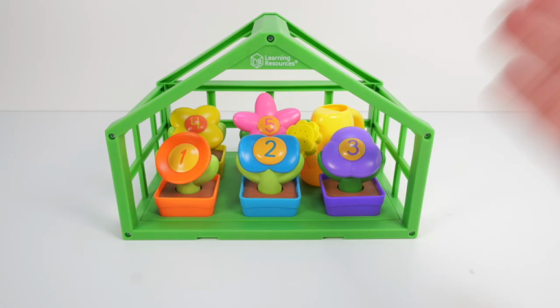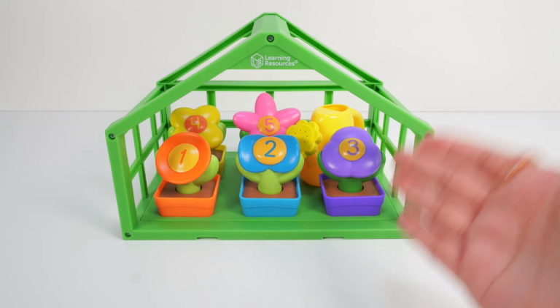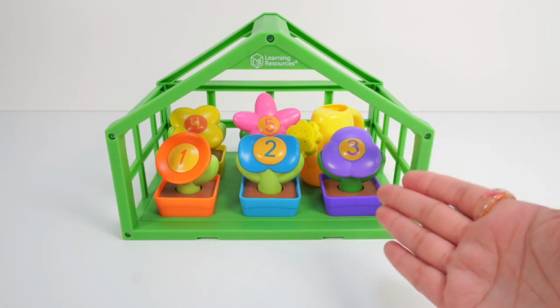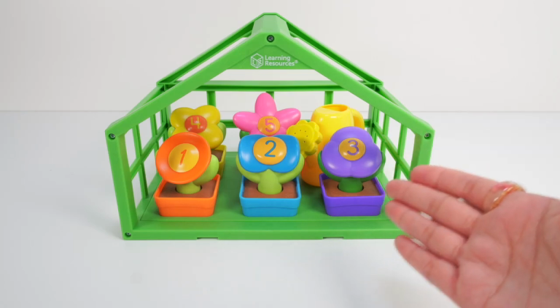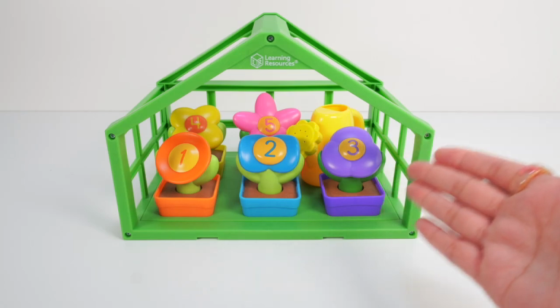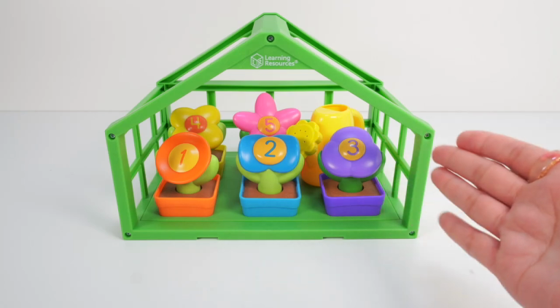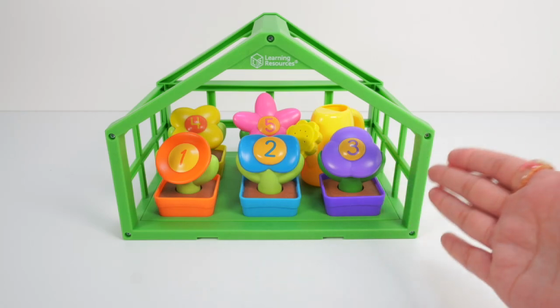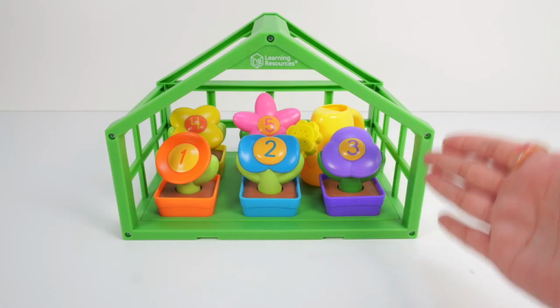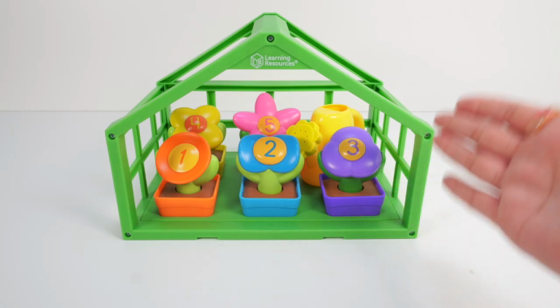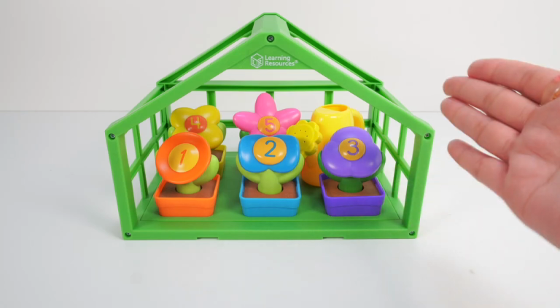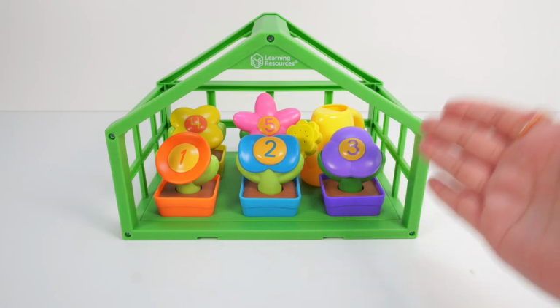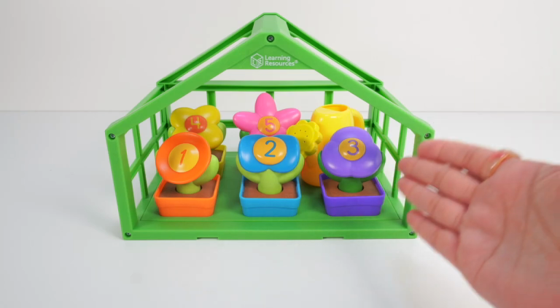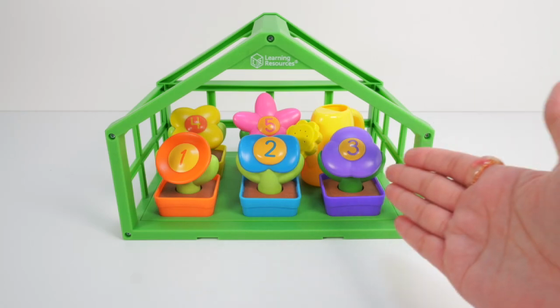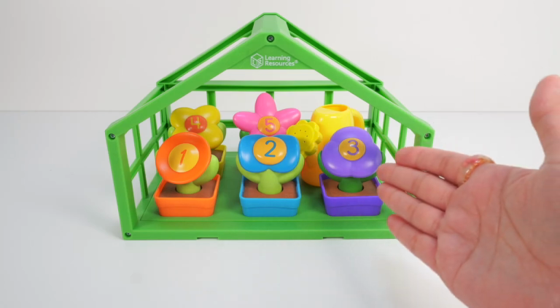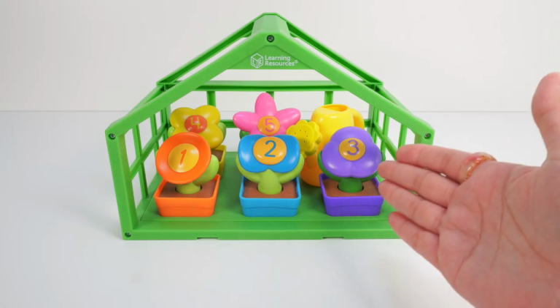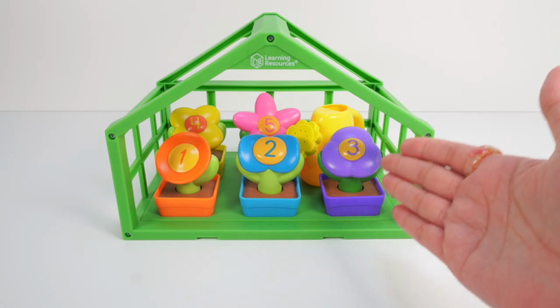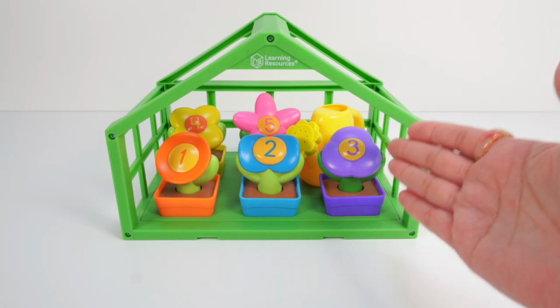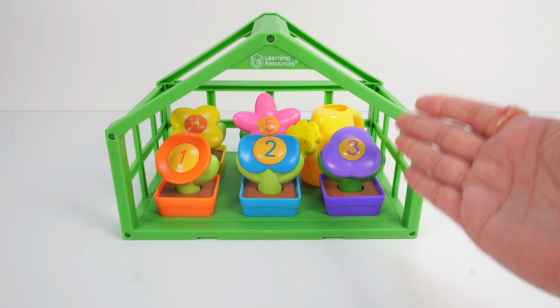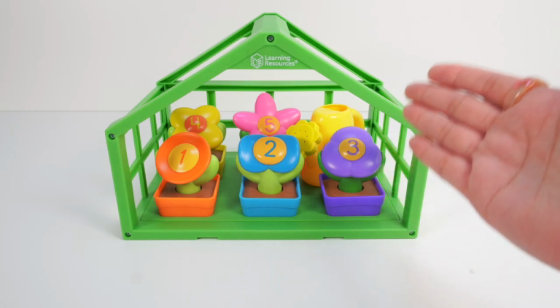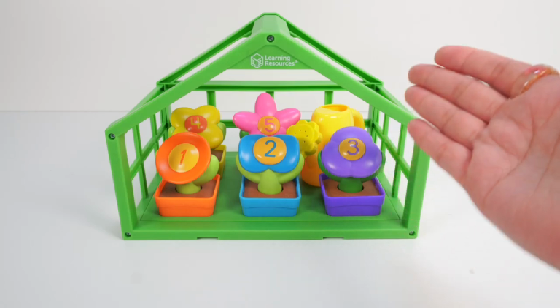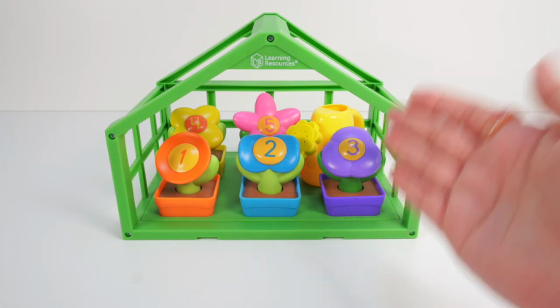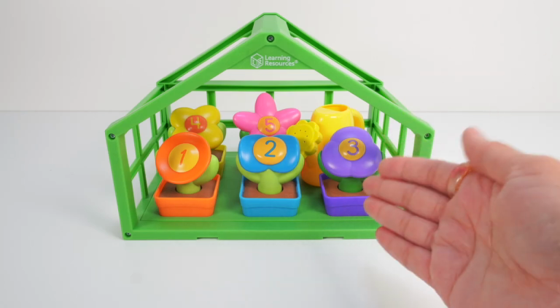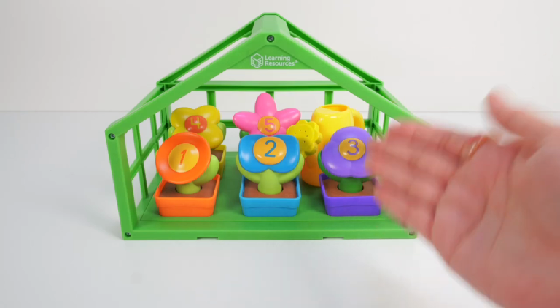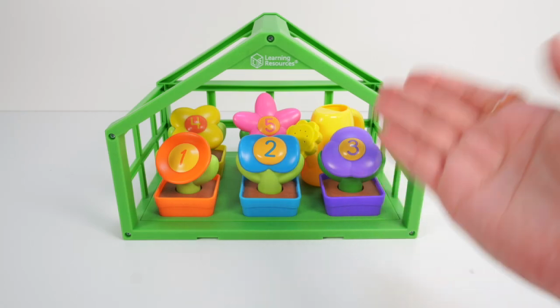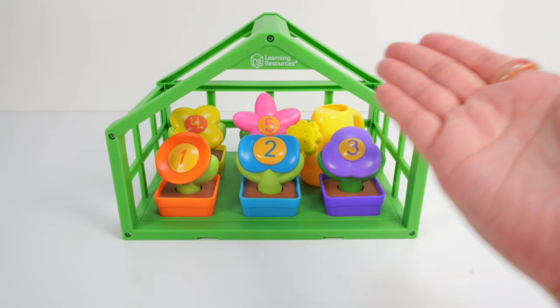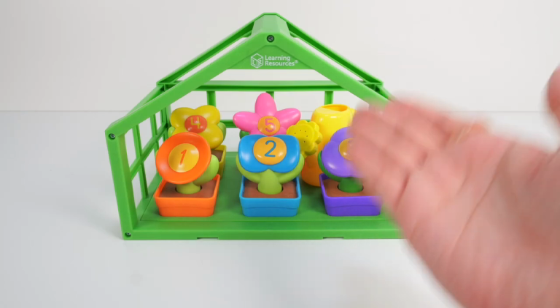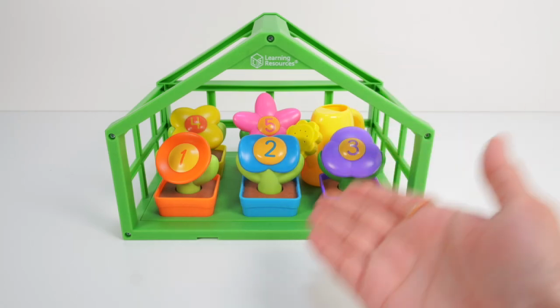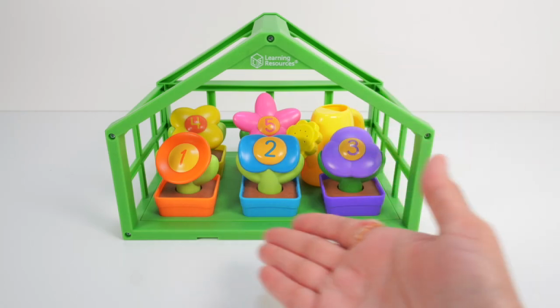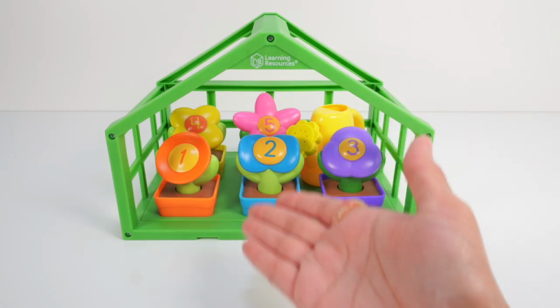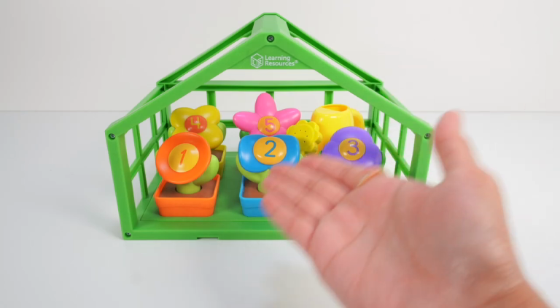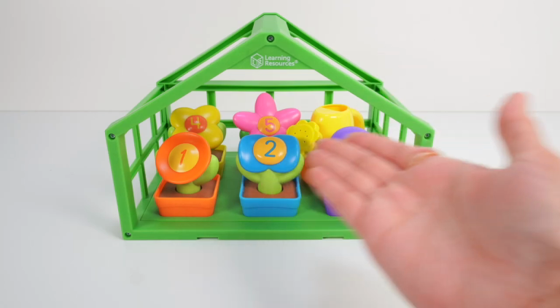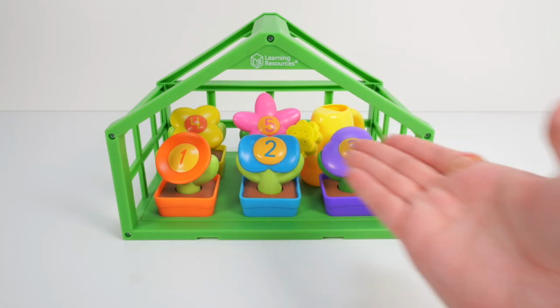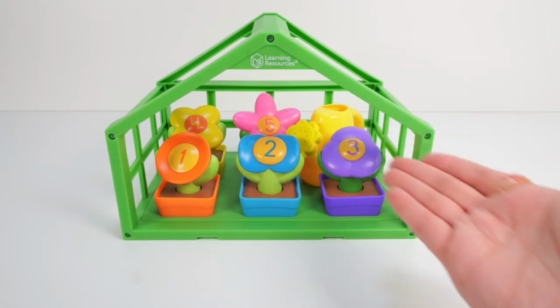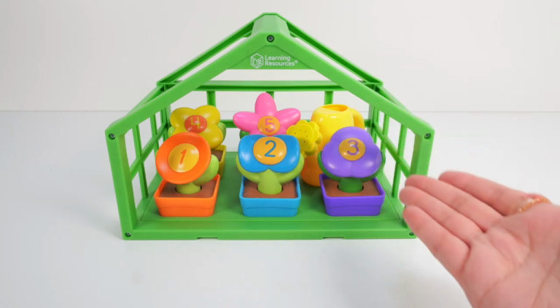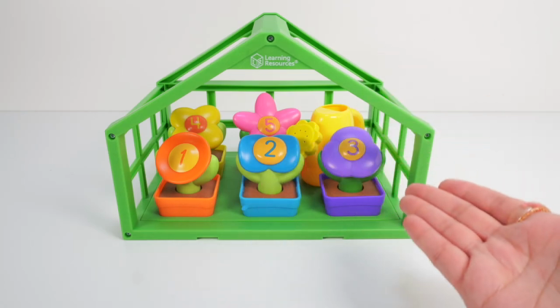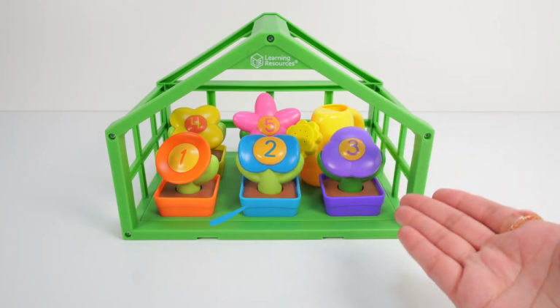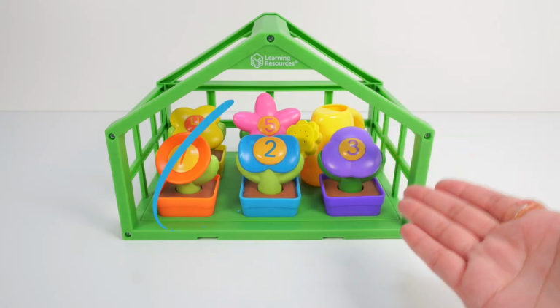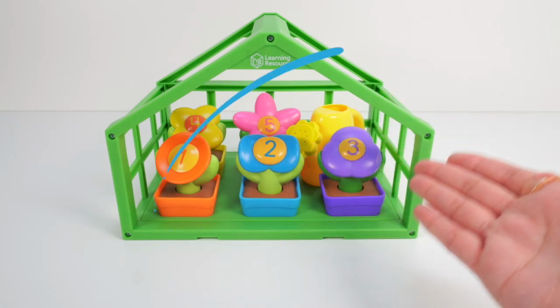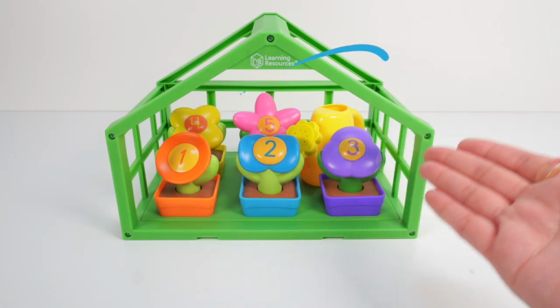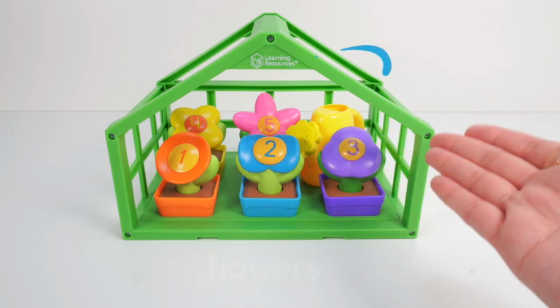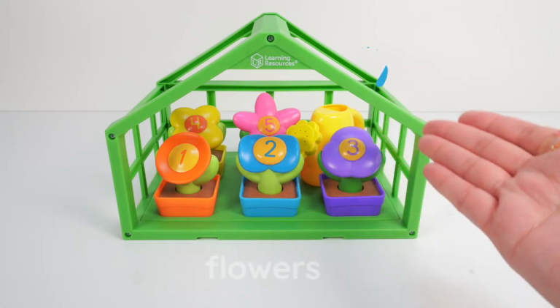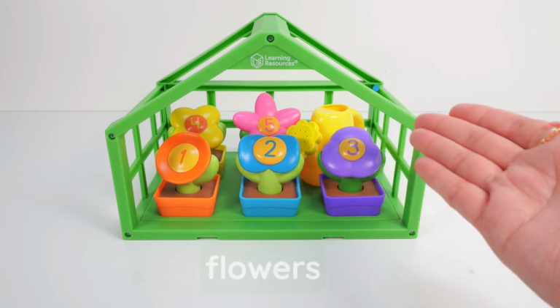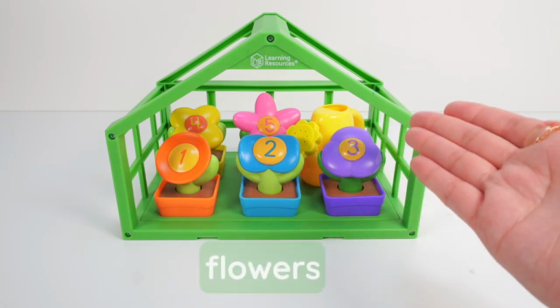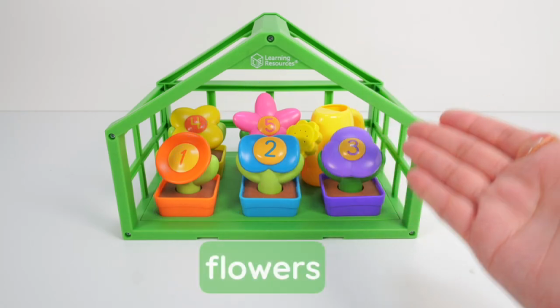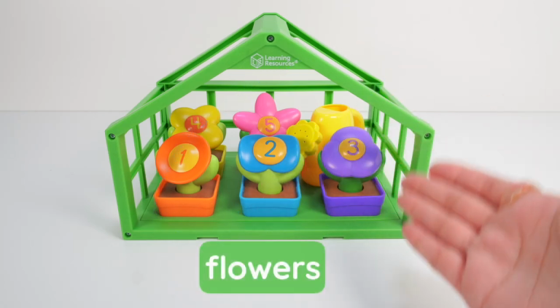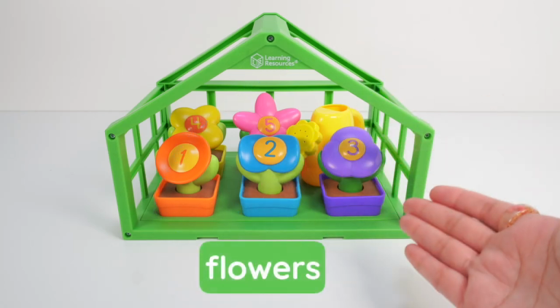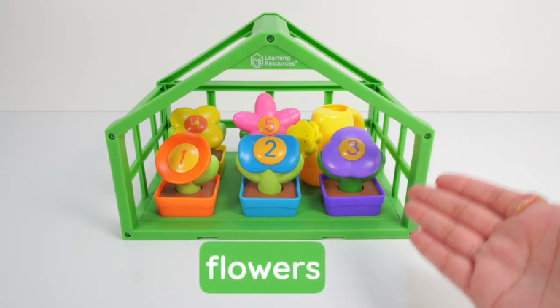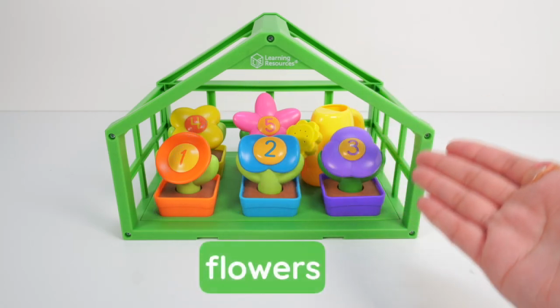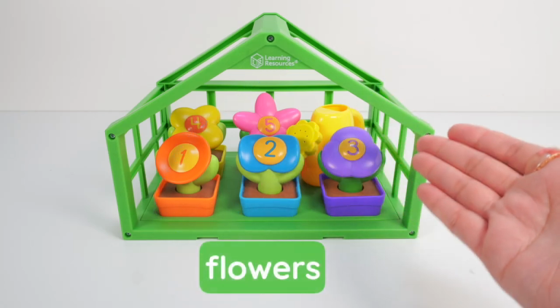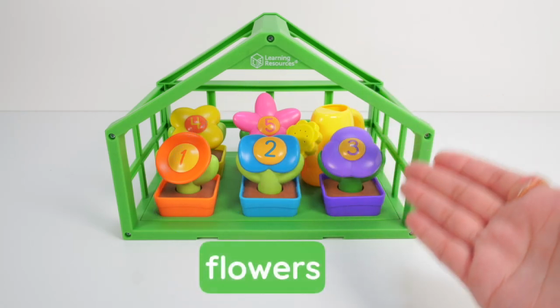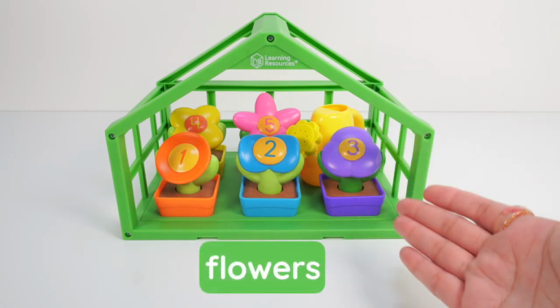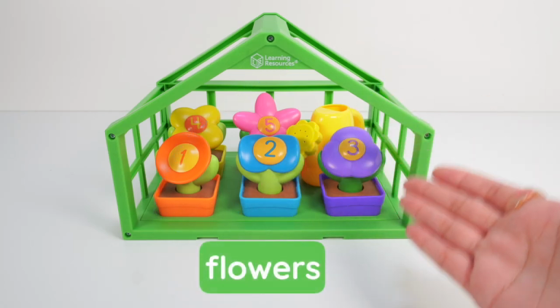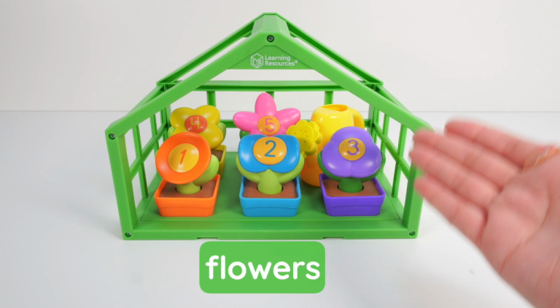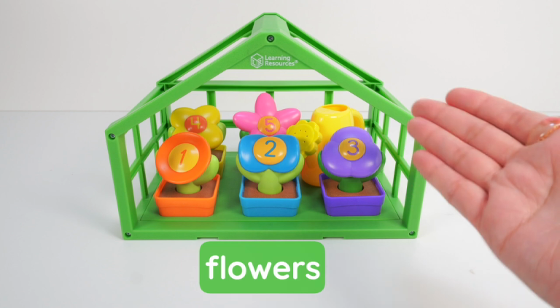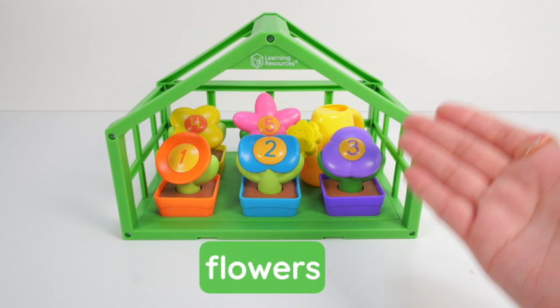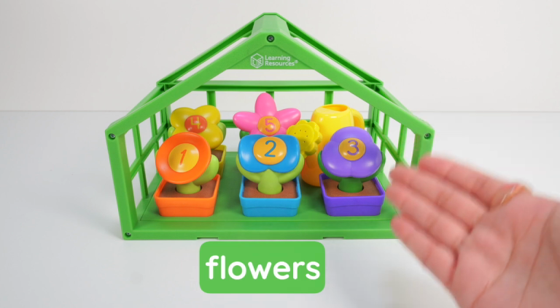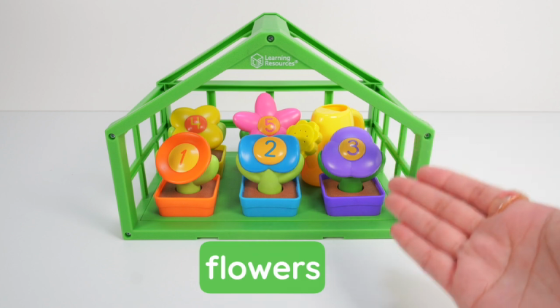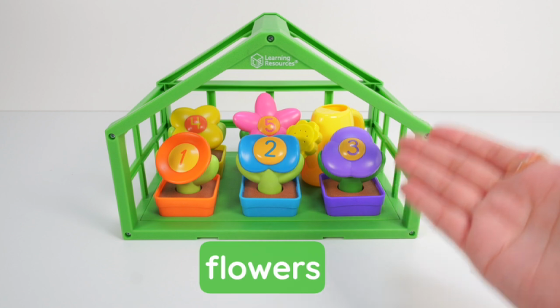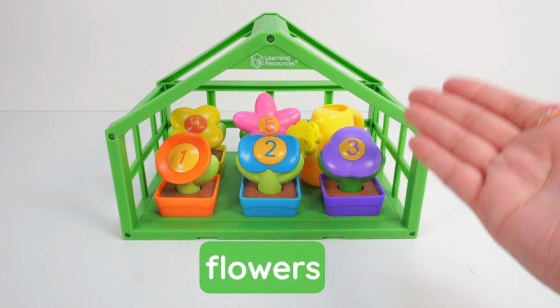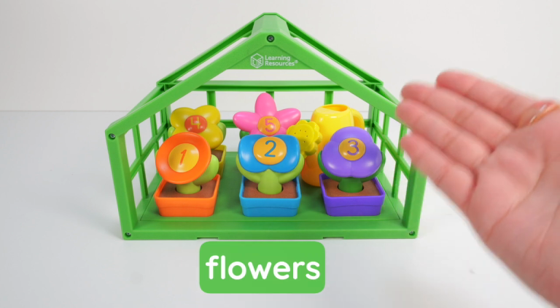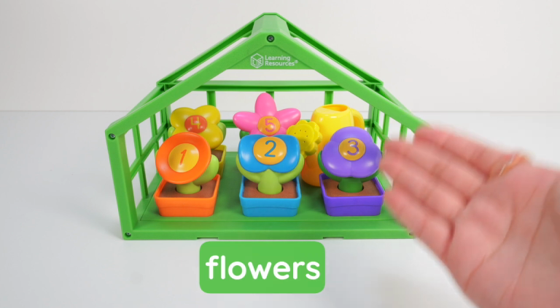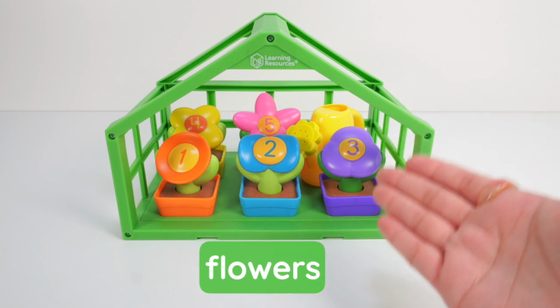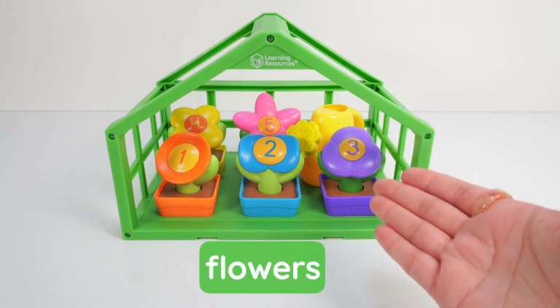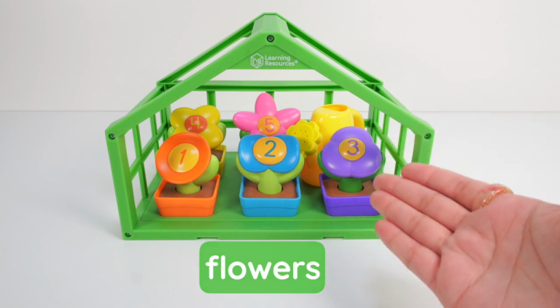Hello little gardeners! Look at our lovely greenhouse with colorful flowers! Let's explore!